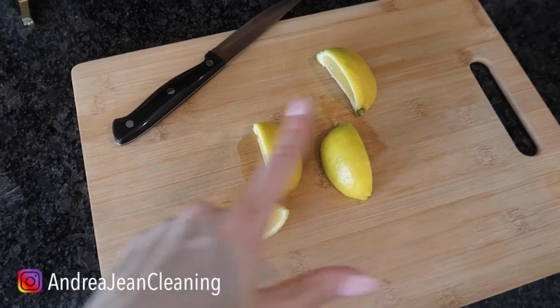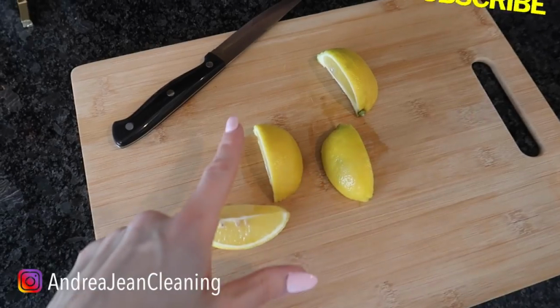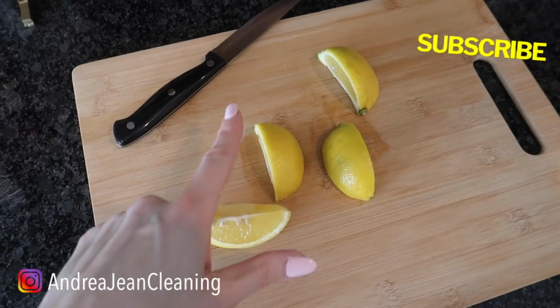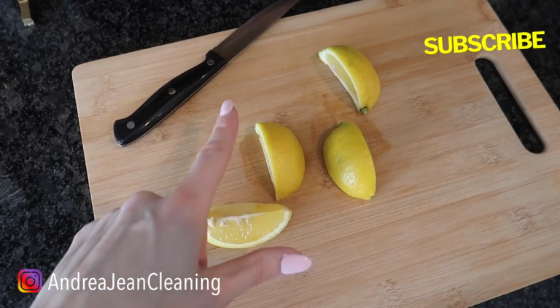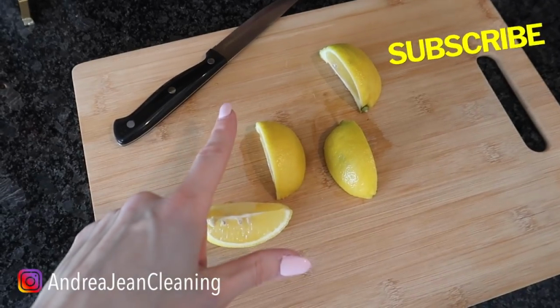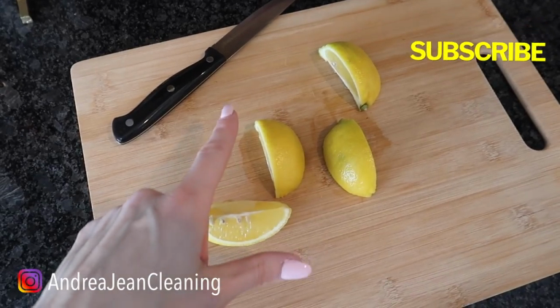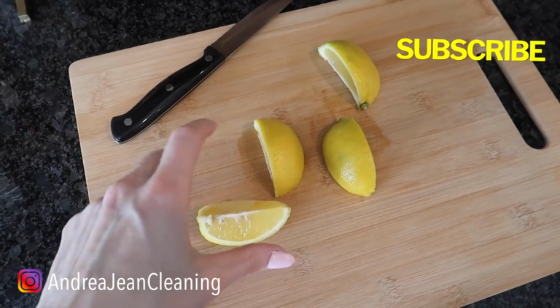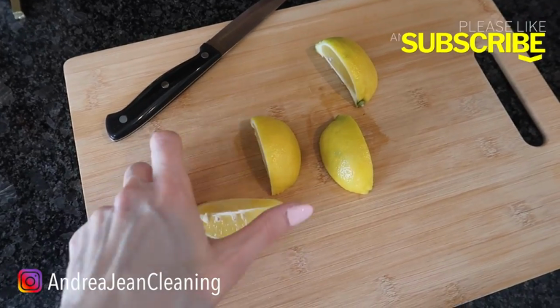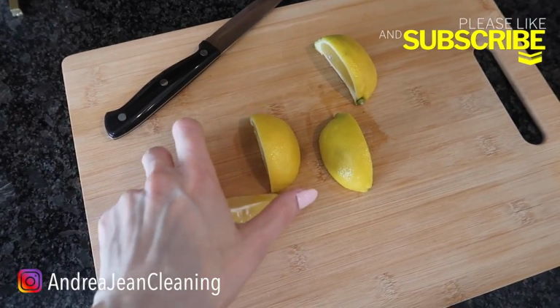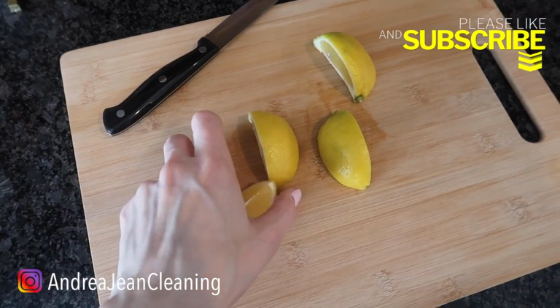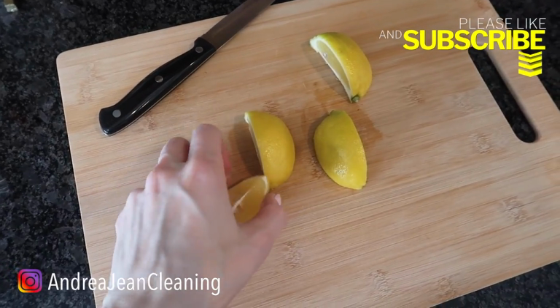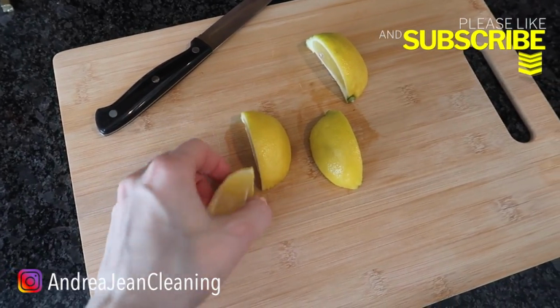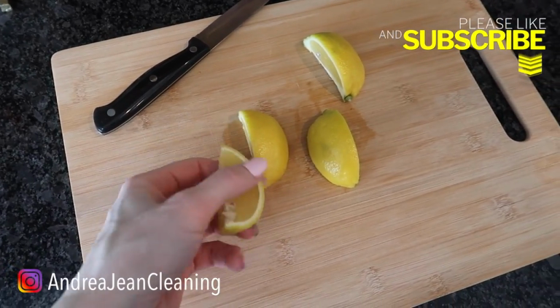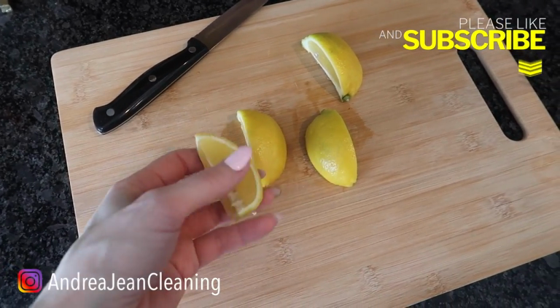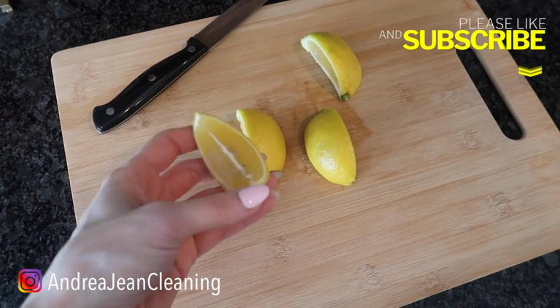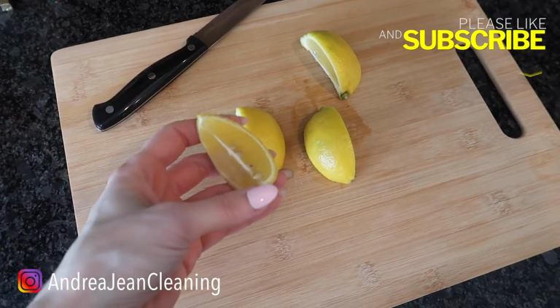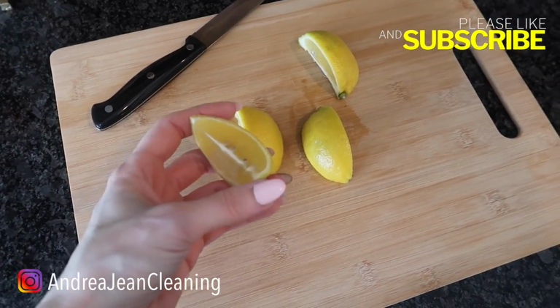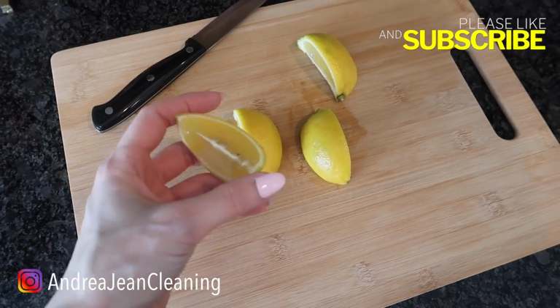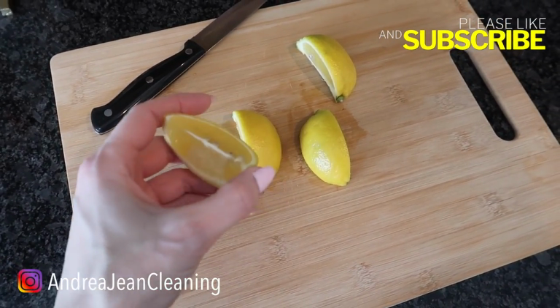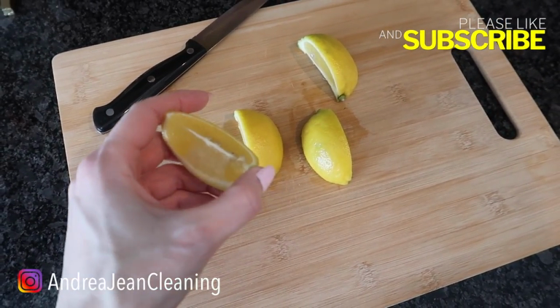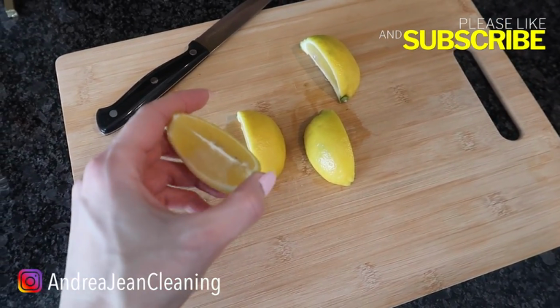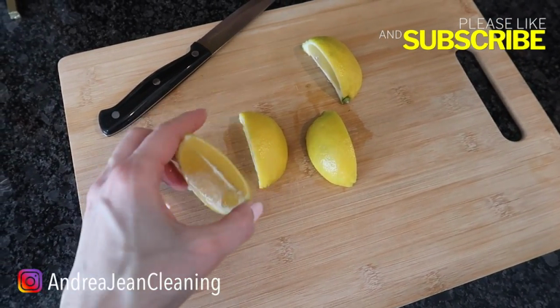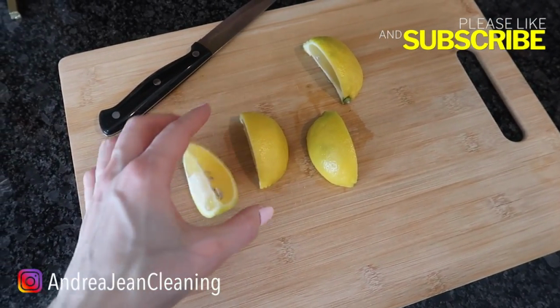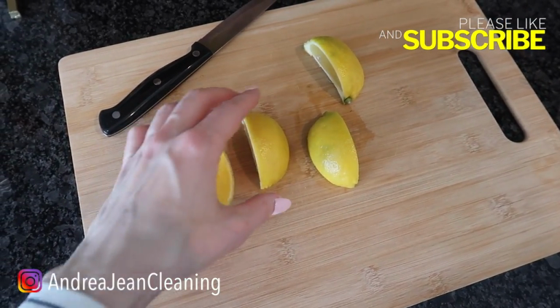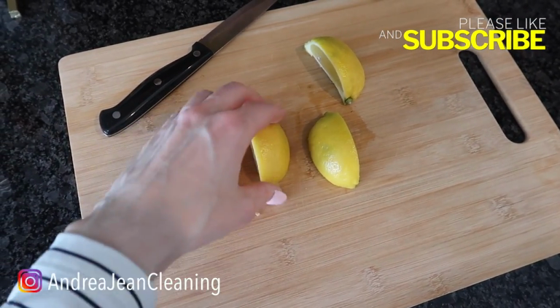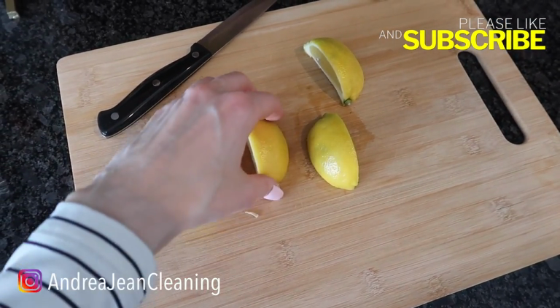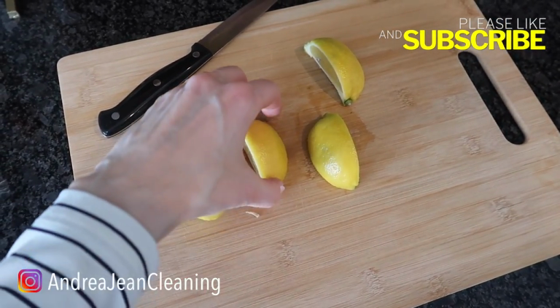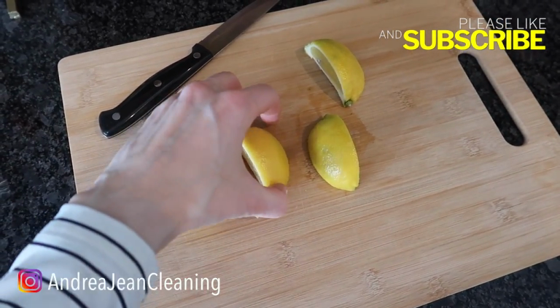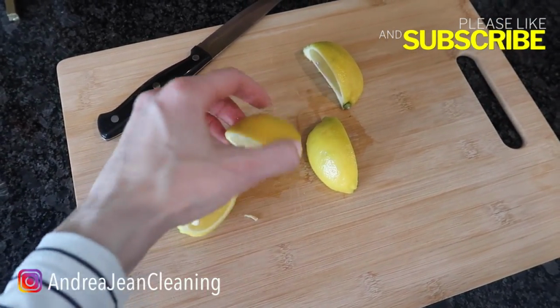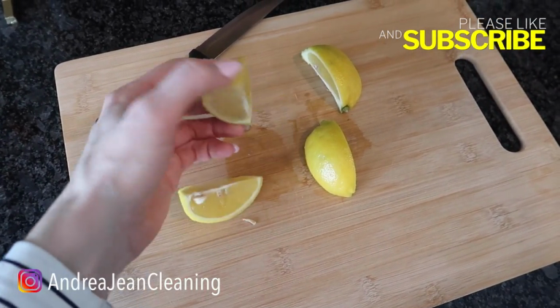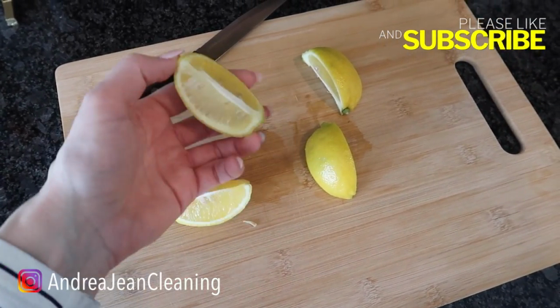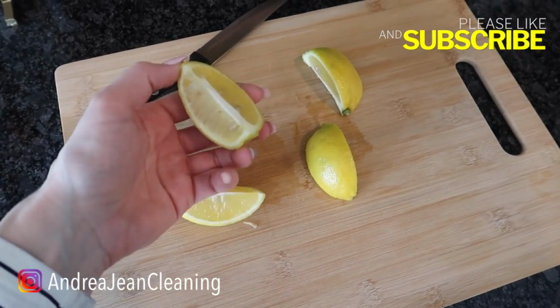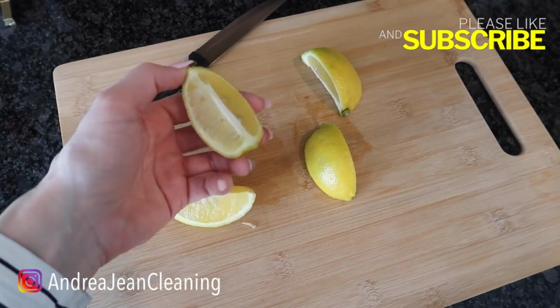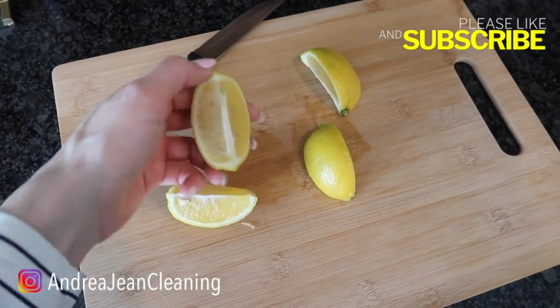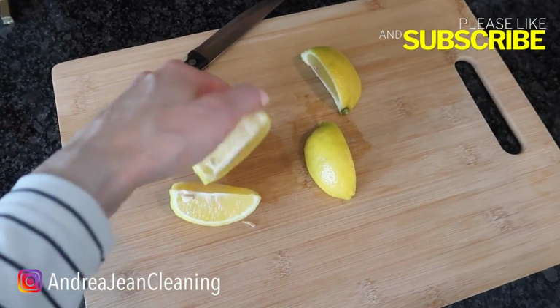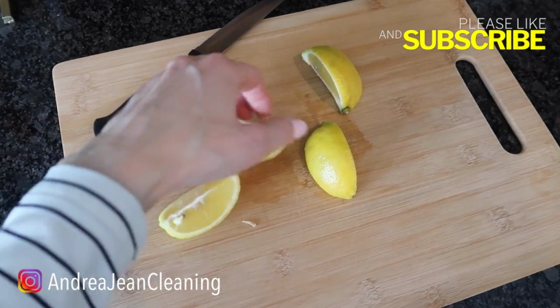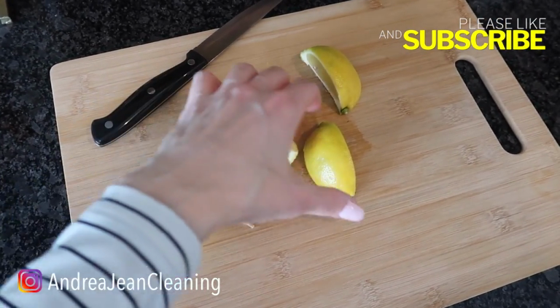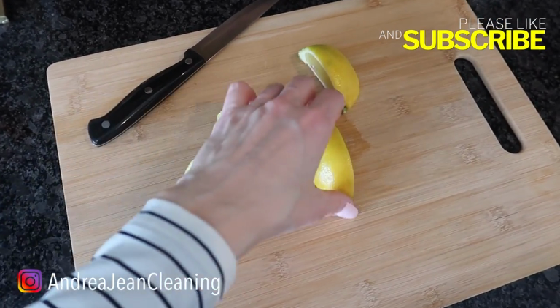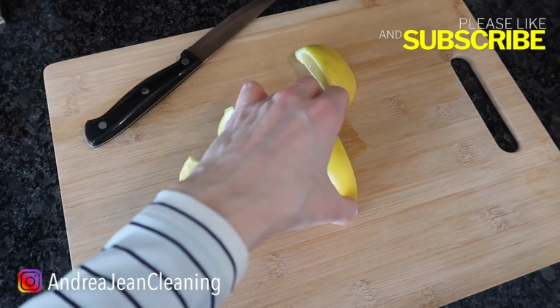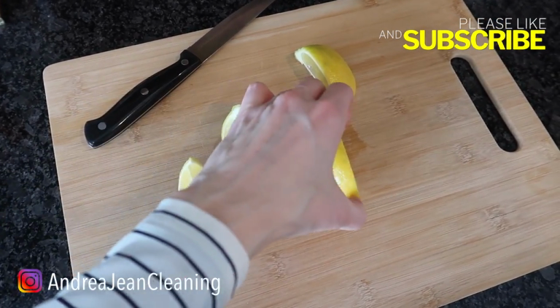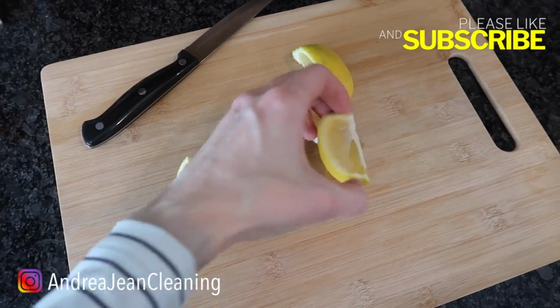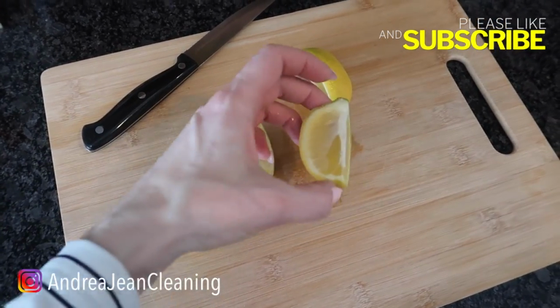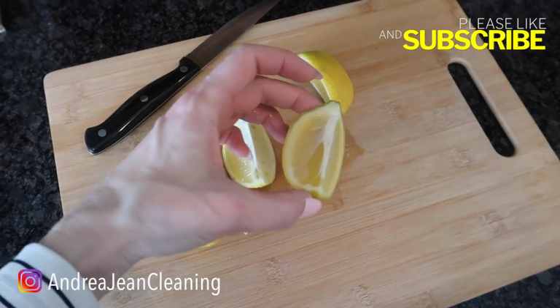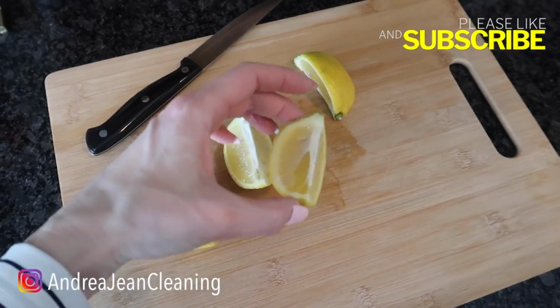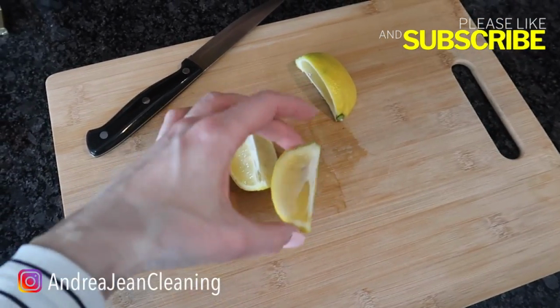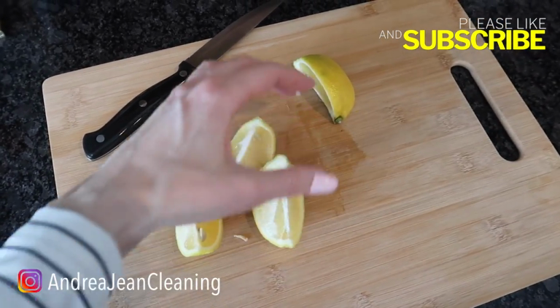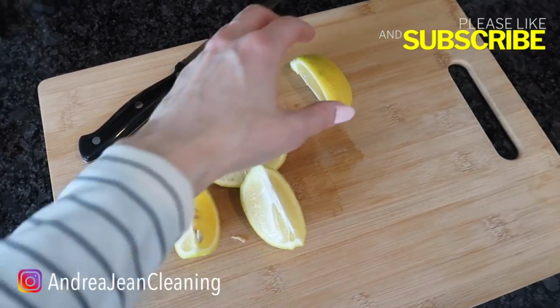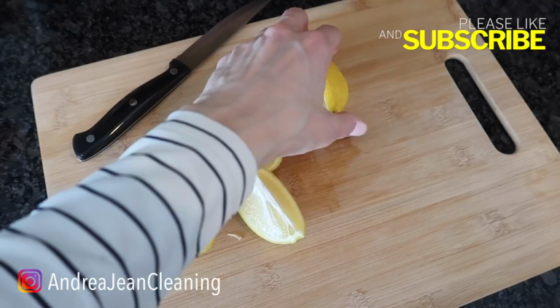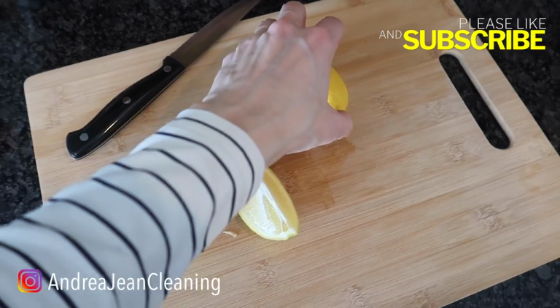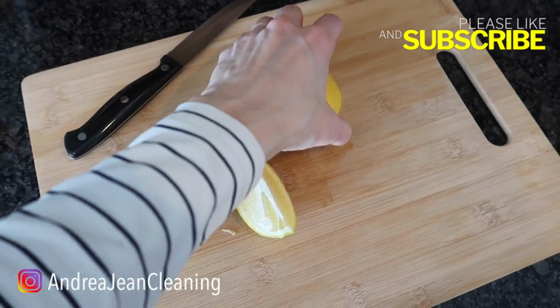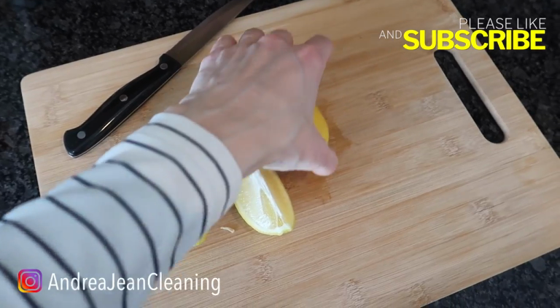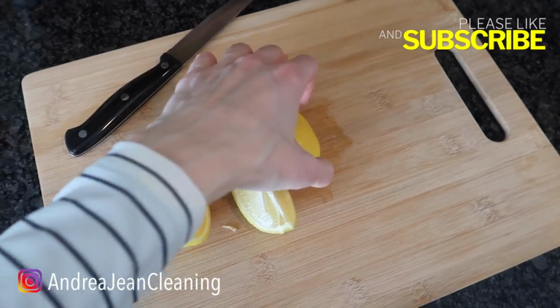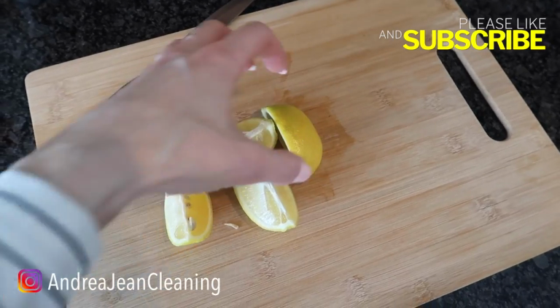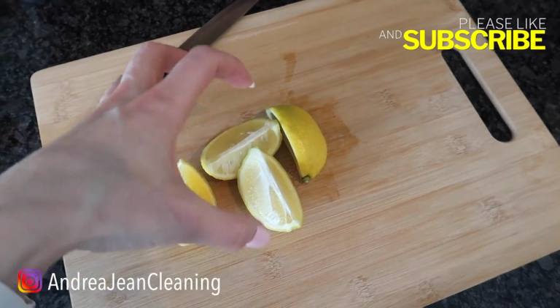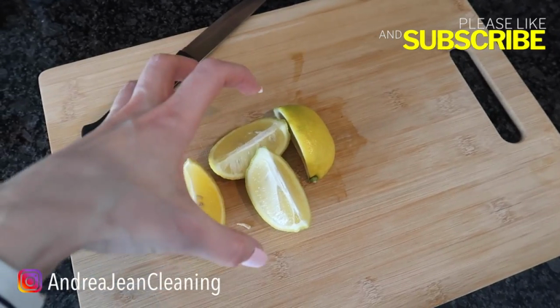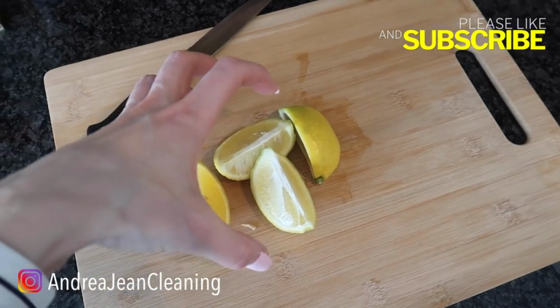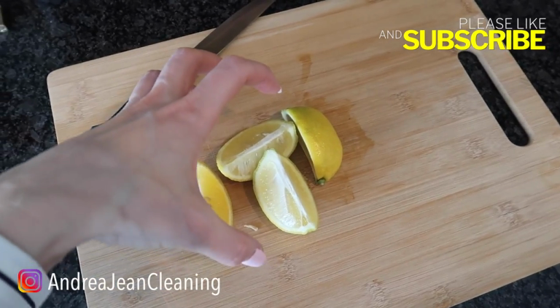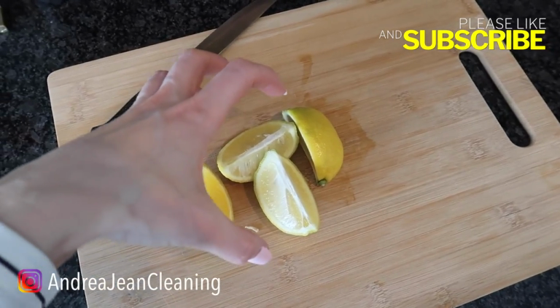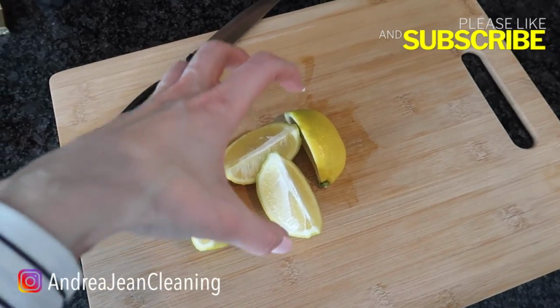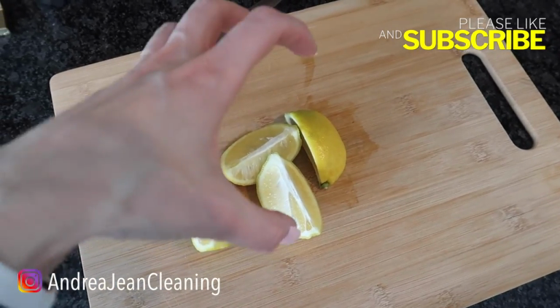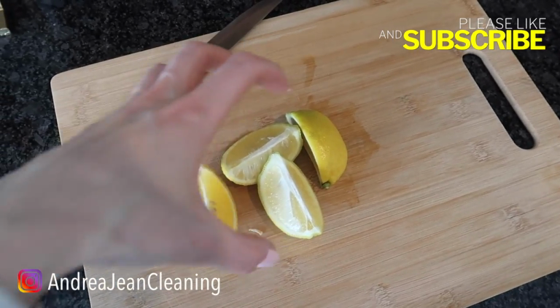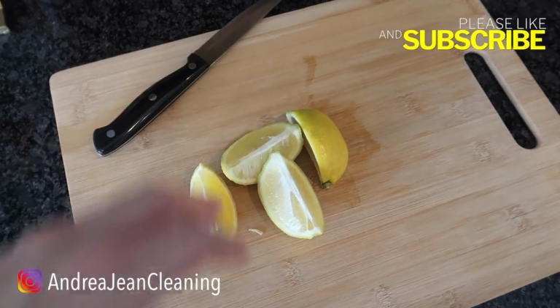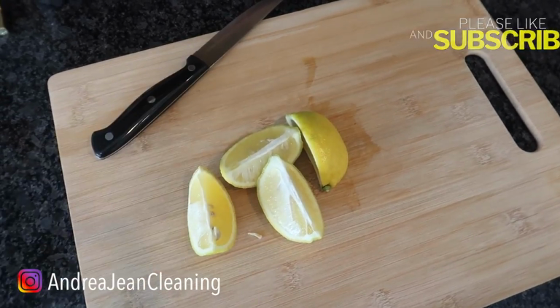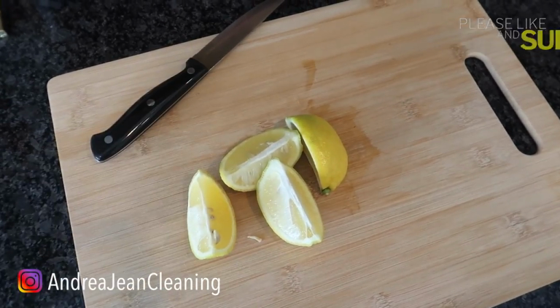First thing you're going to want to do is cut up your lemon in little pieces. It doesn't really matter what type of pieces you cut them up into, just that they are cut up.